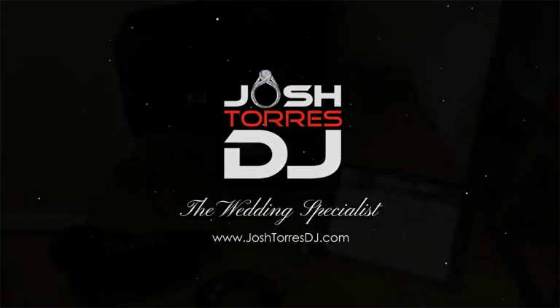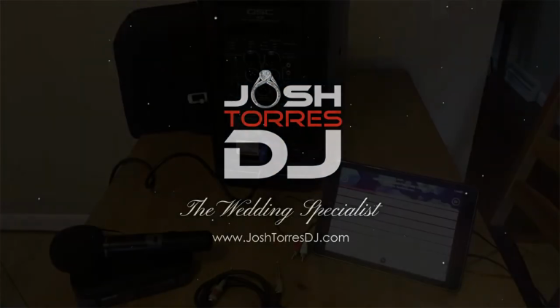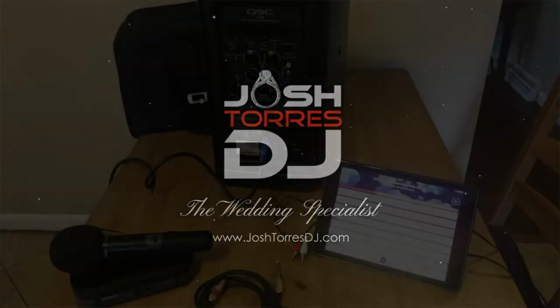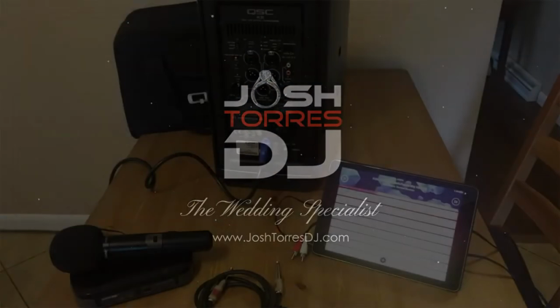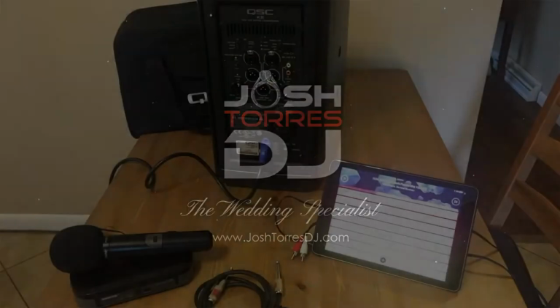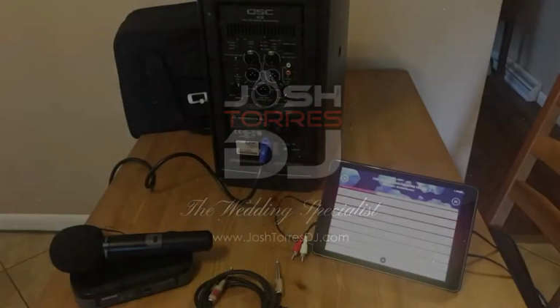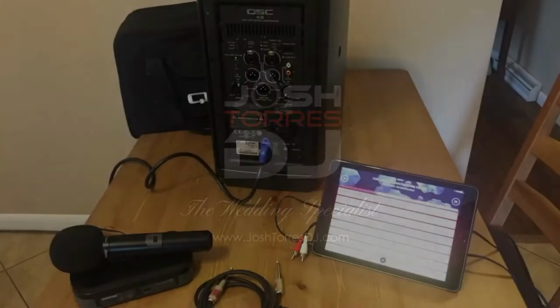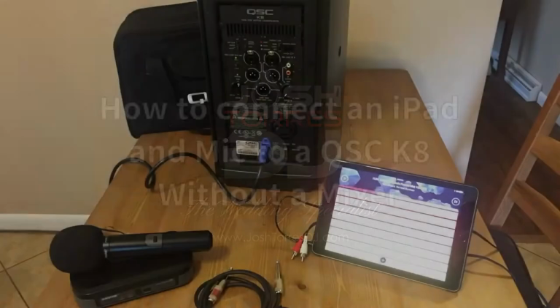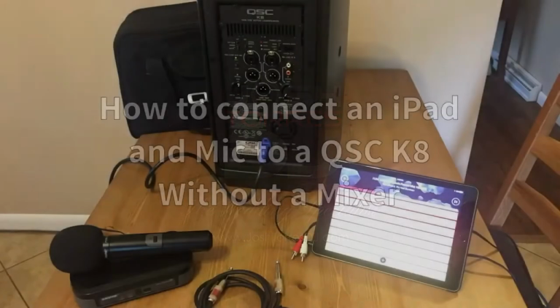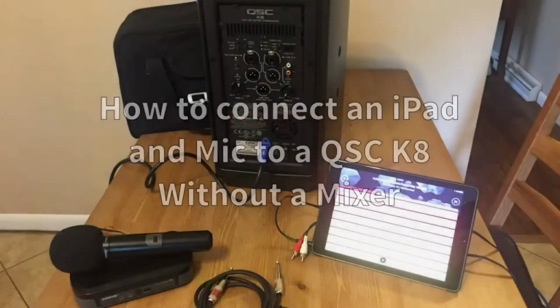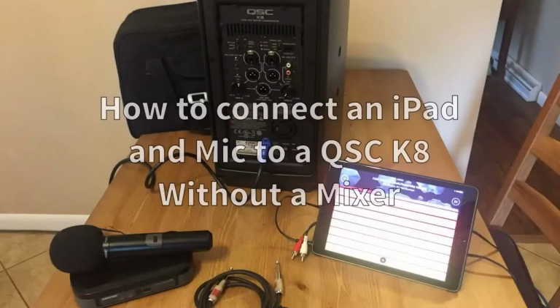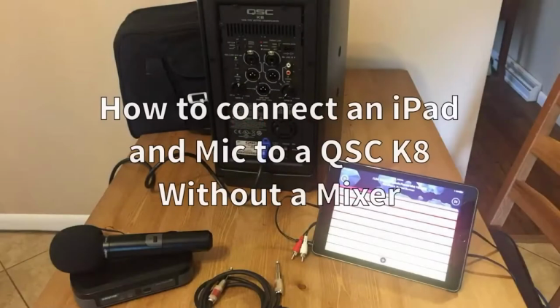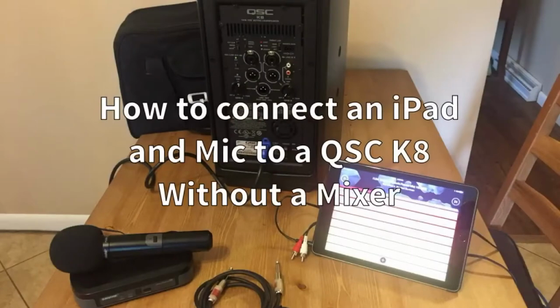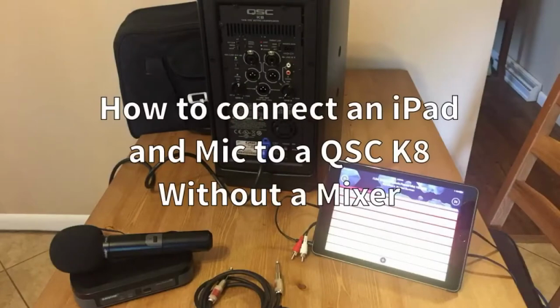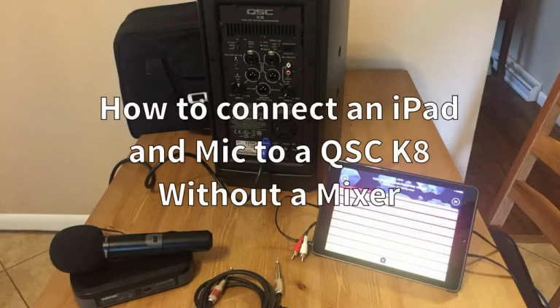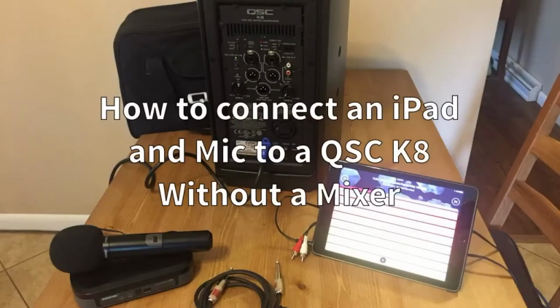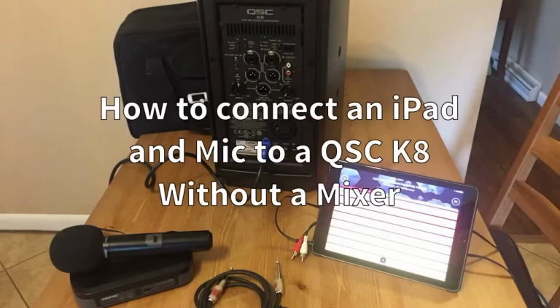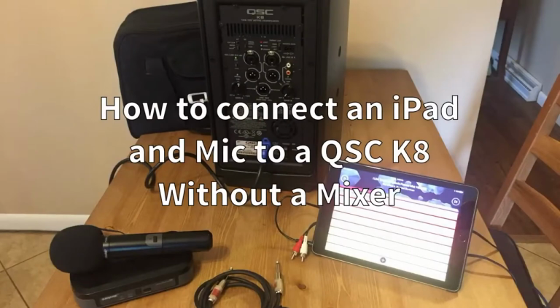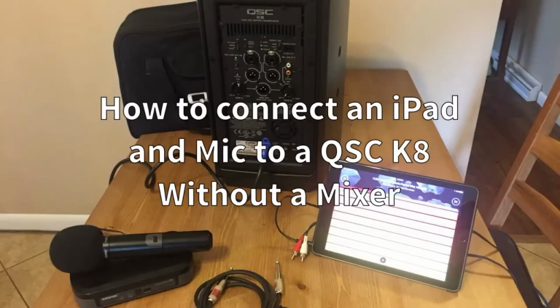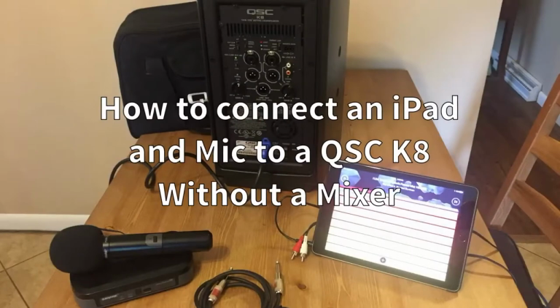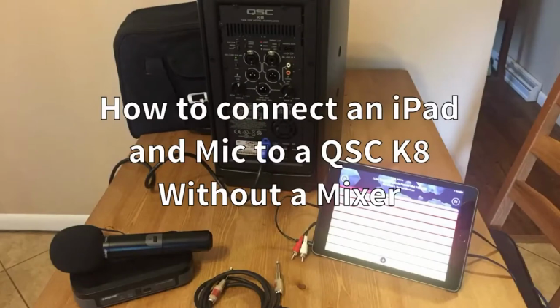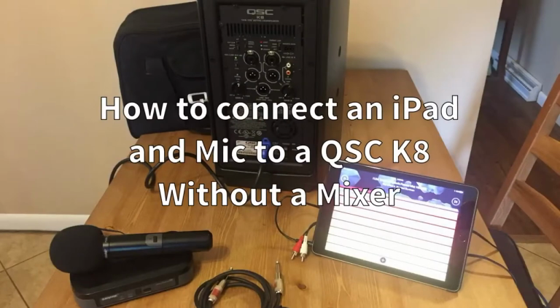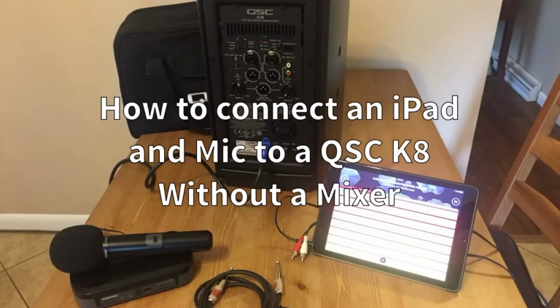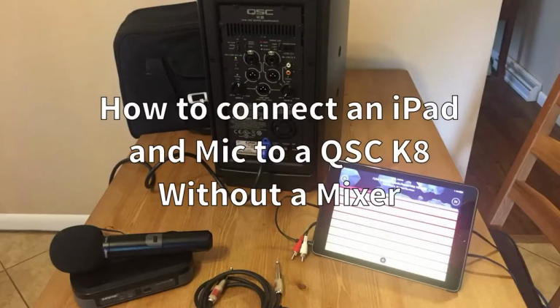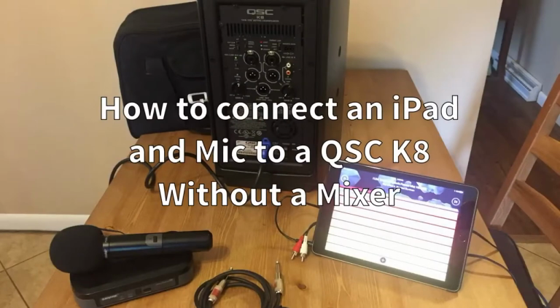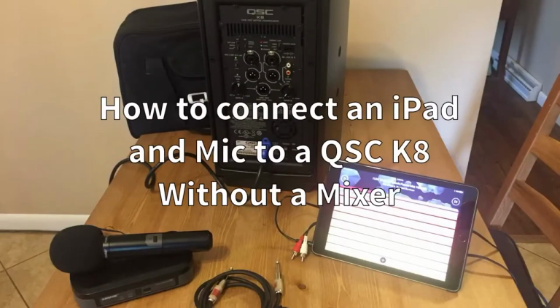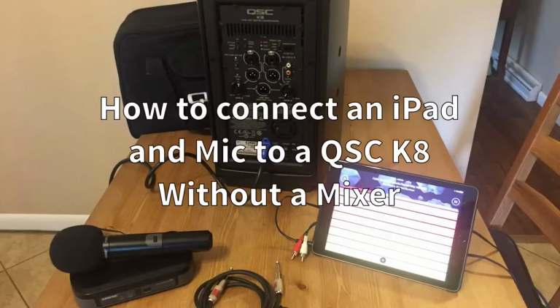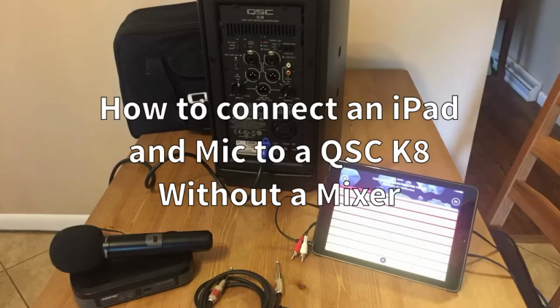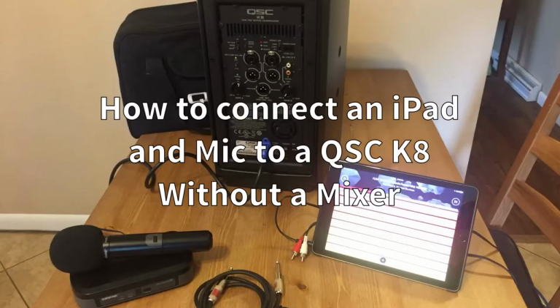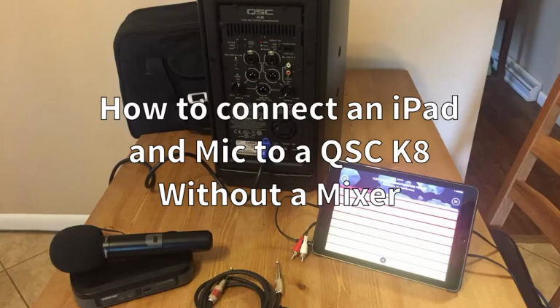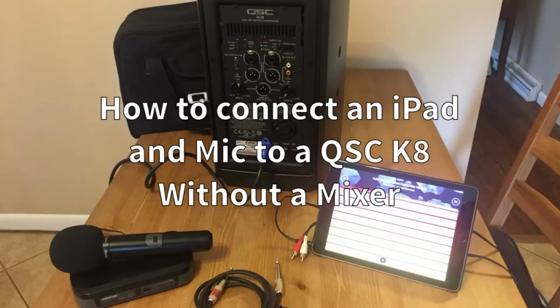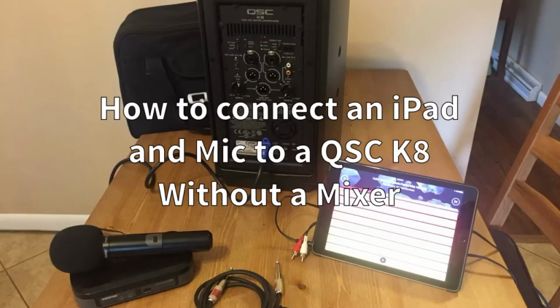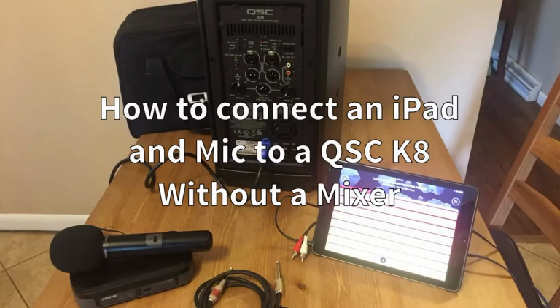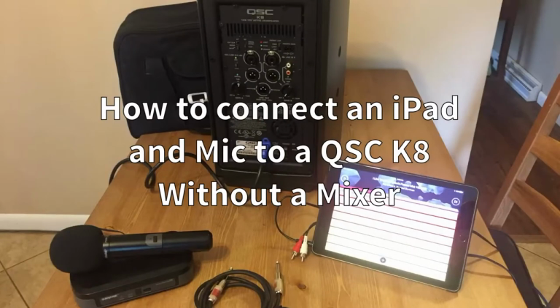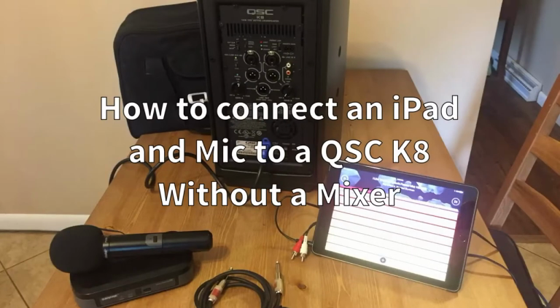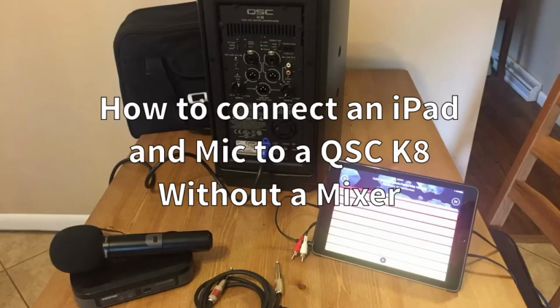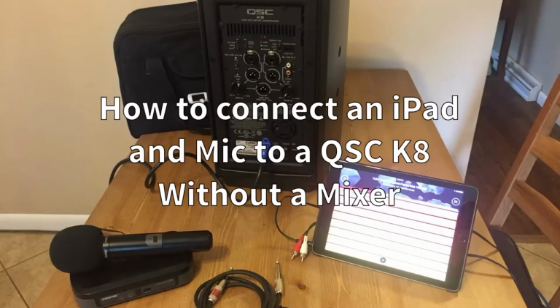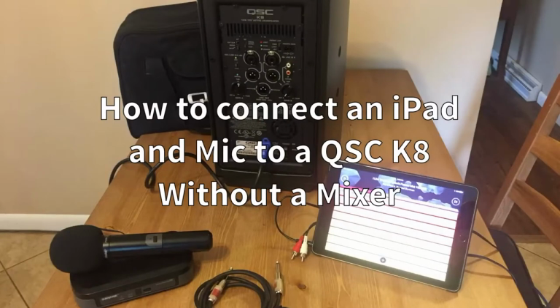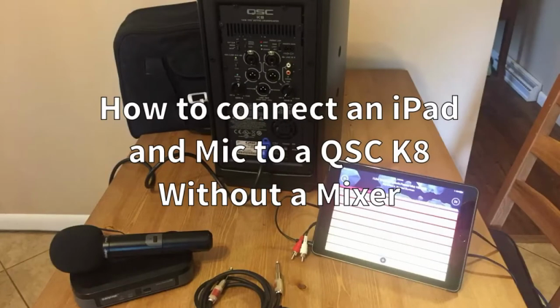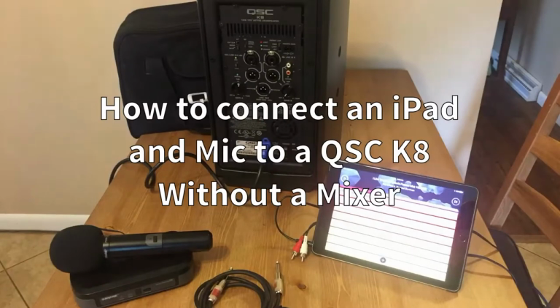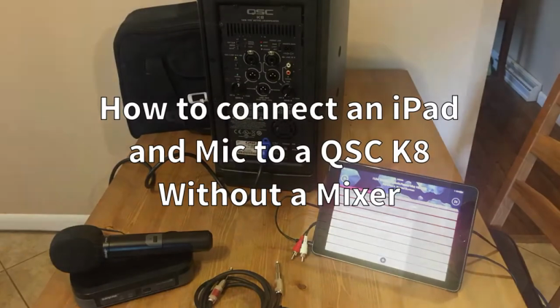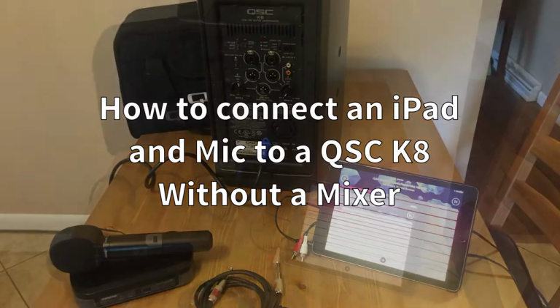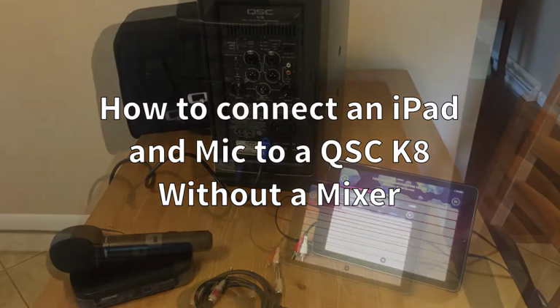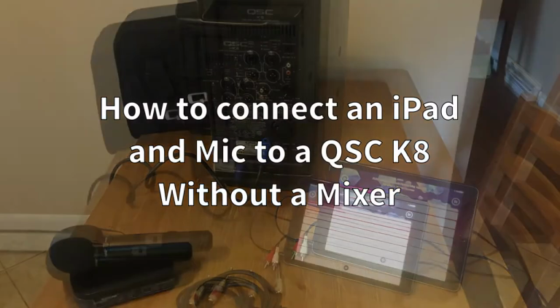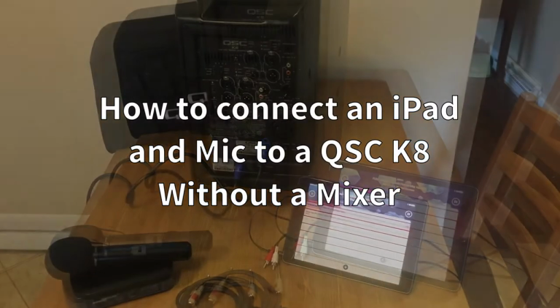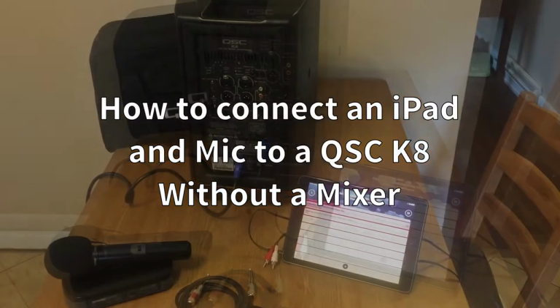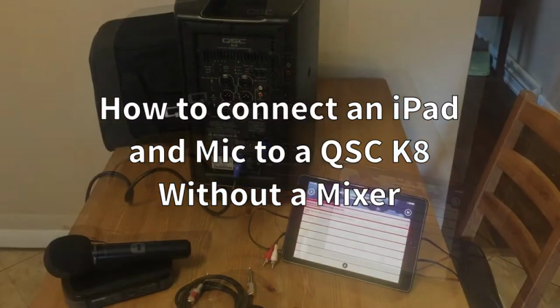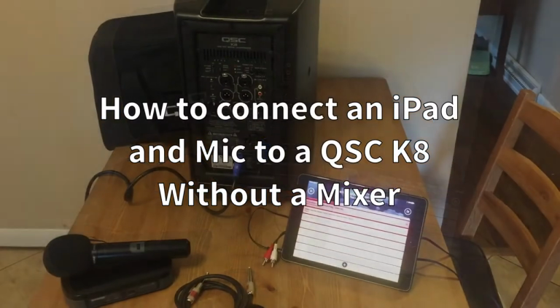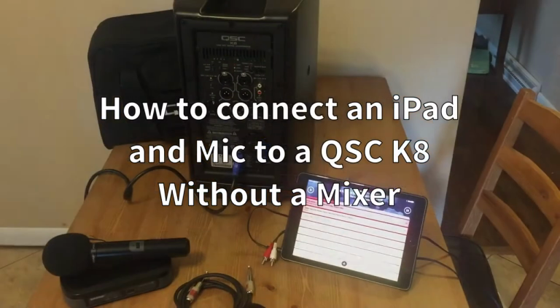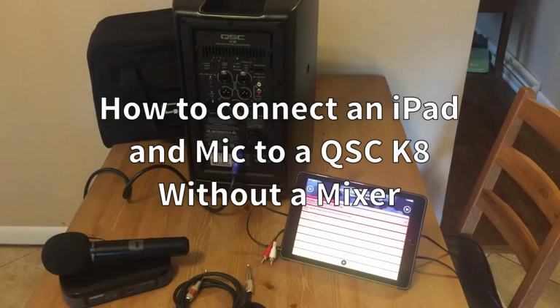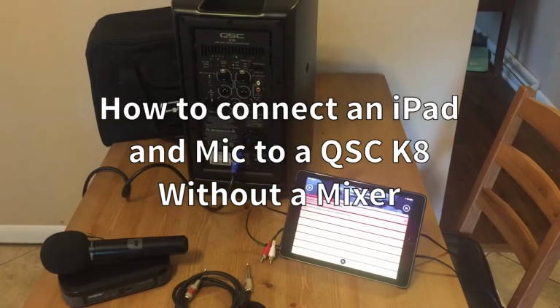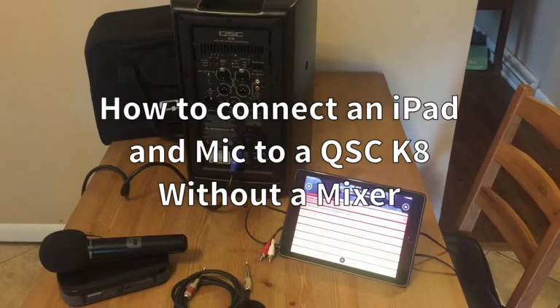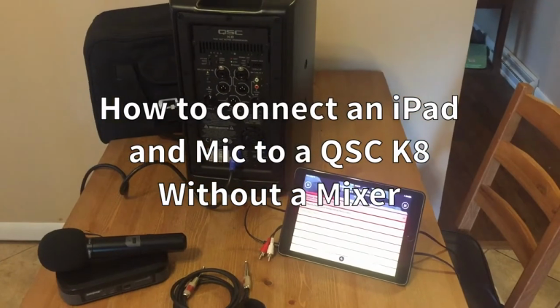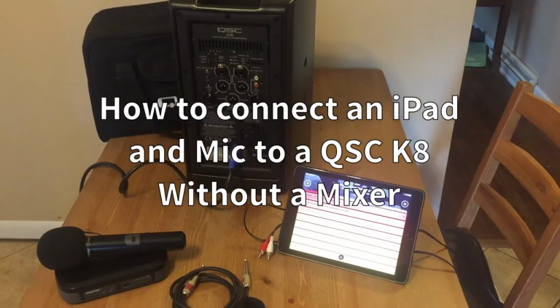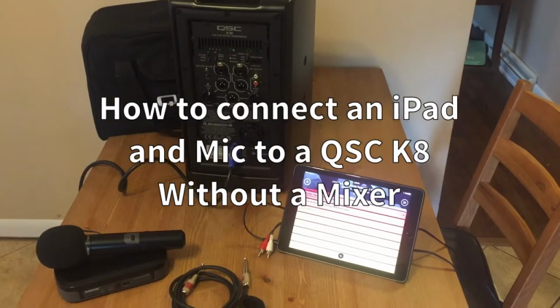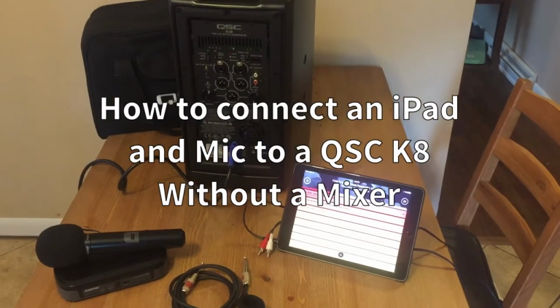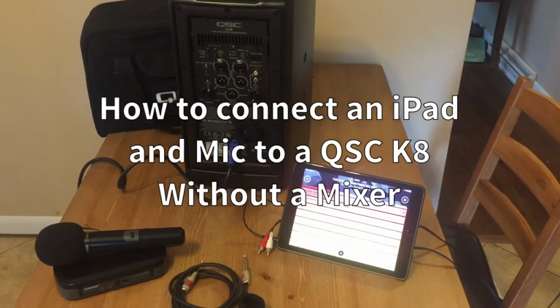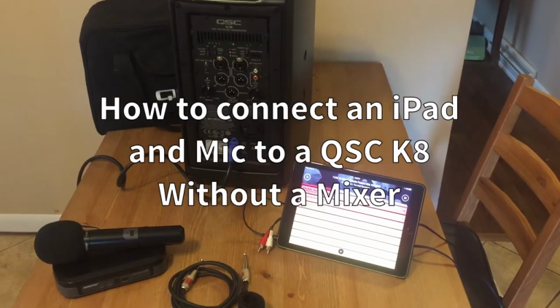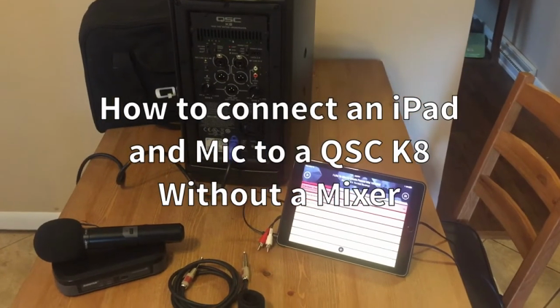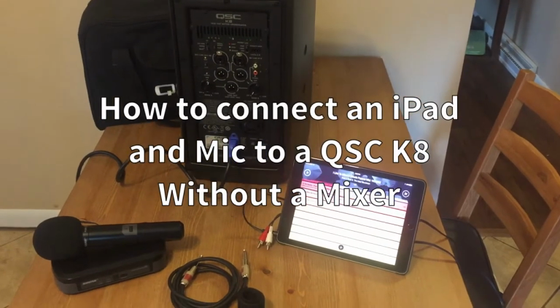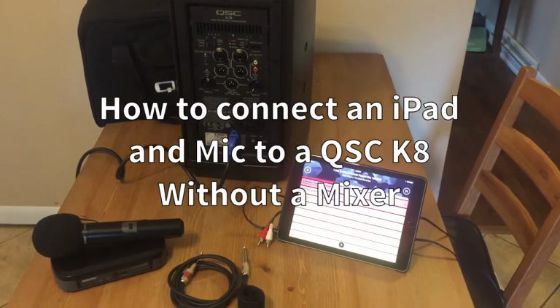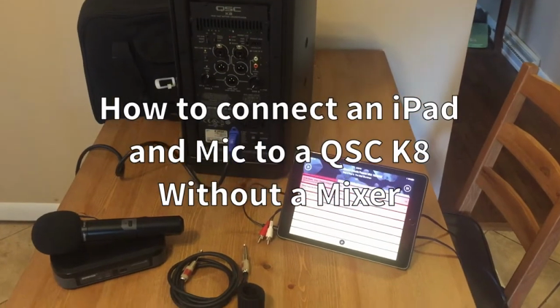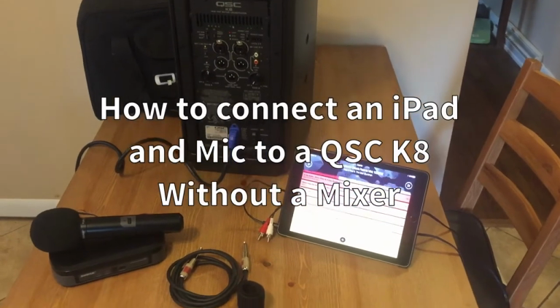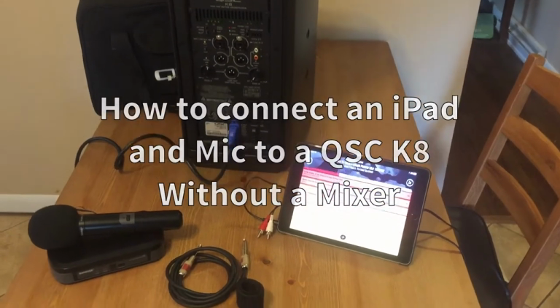Hello everyone, Josh Doris DJ here with a quick video on how to use your K8 speaker for a ceremony or a cocktail hour.